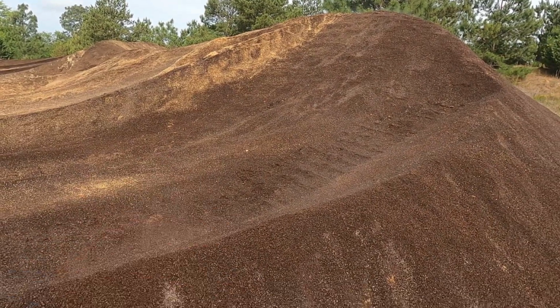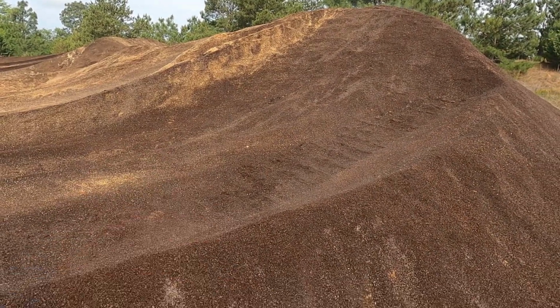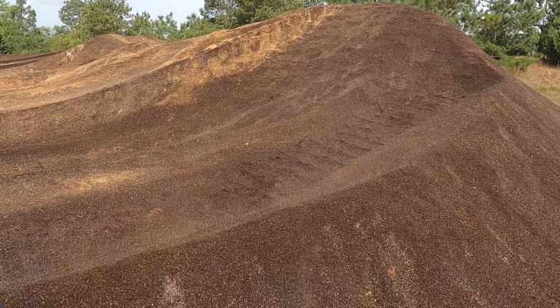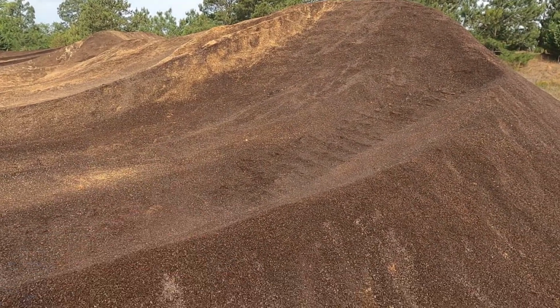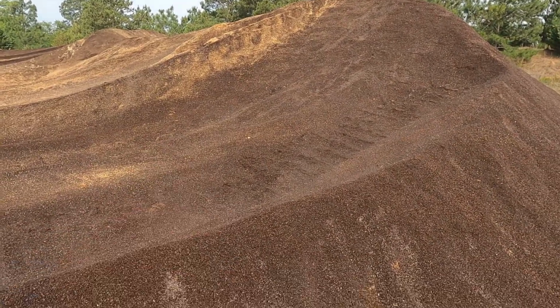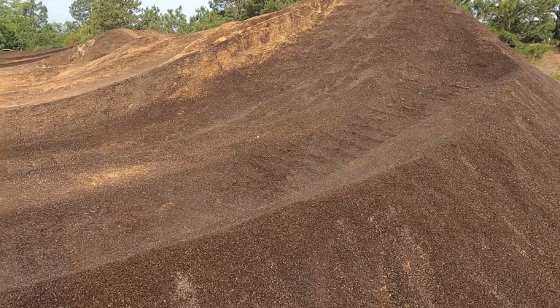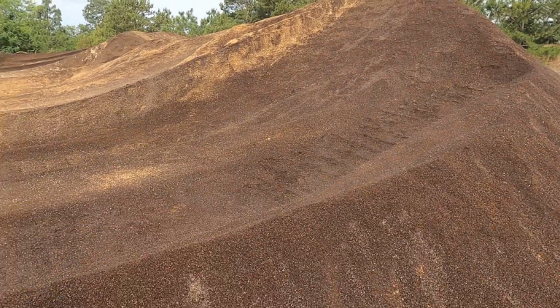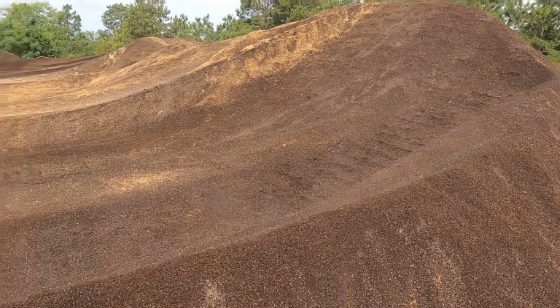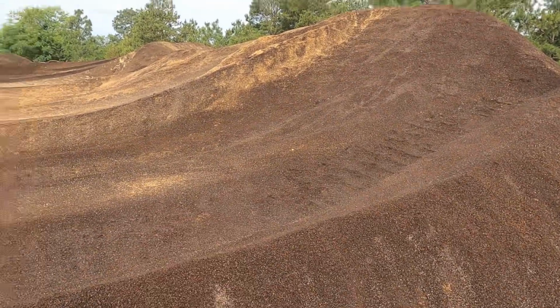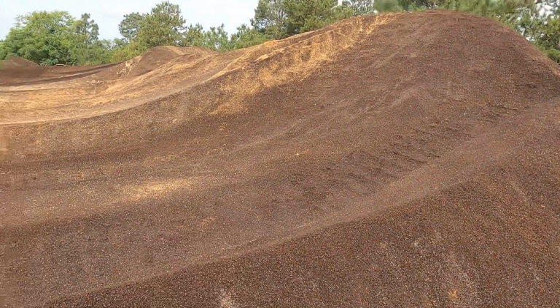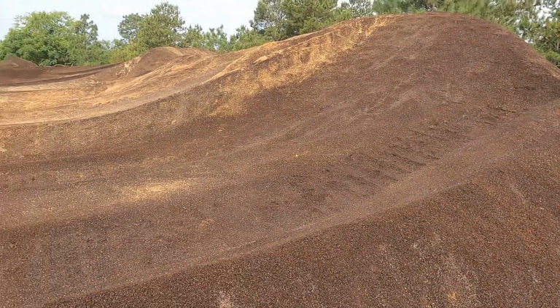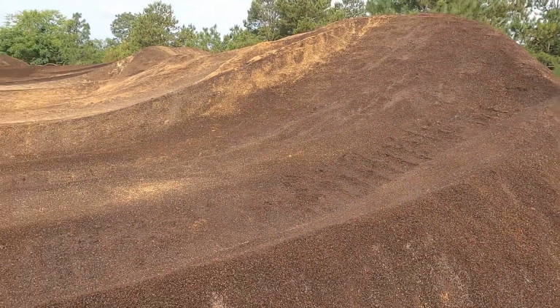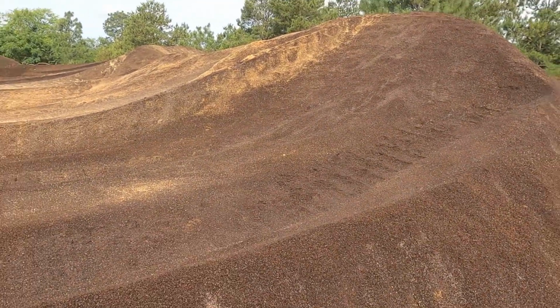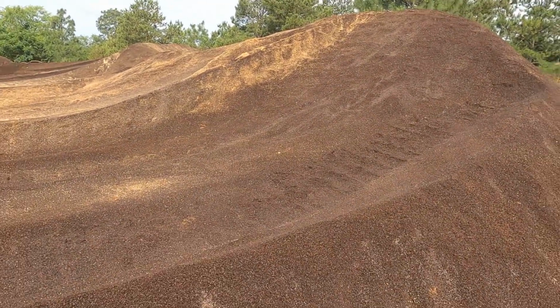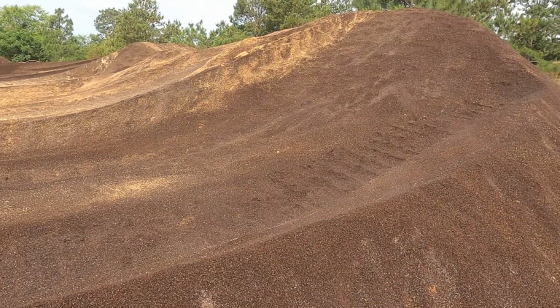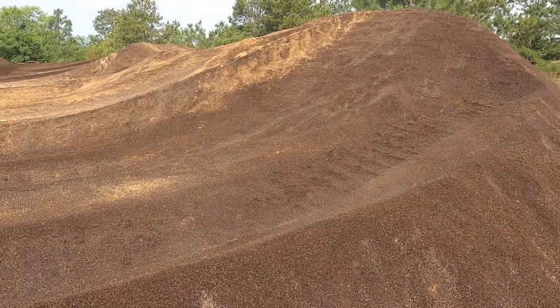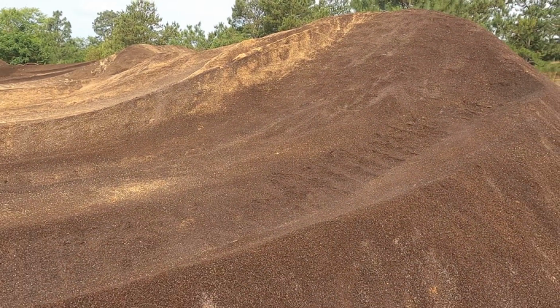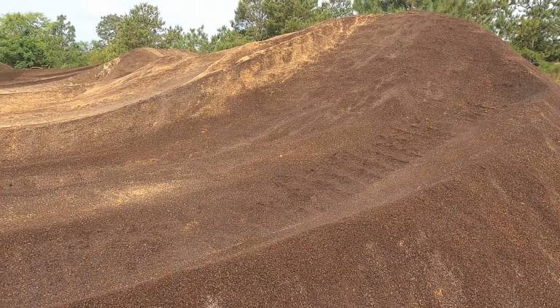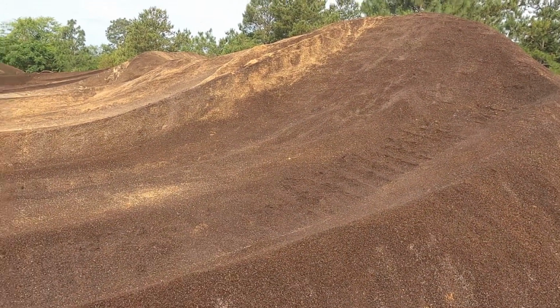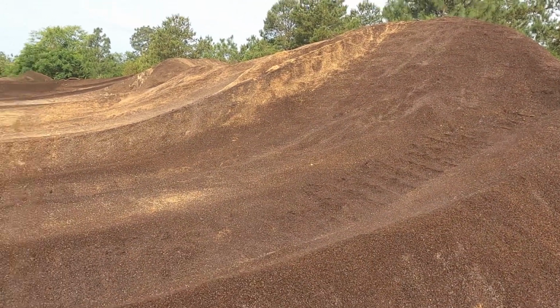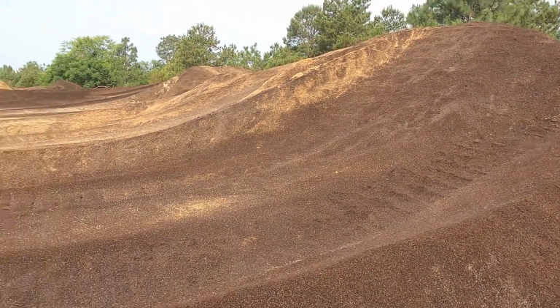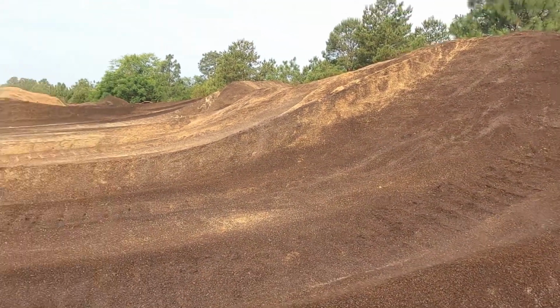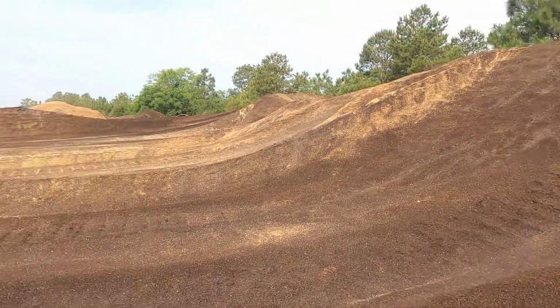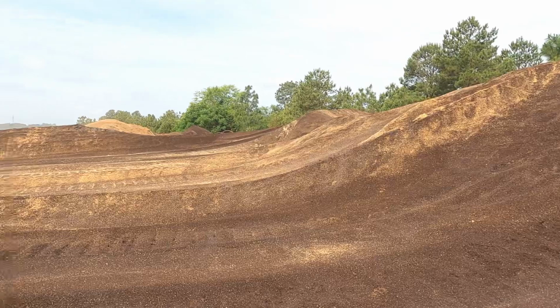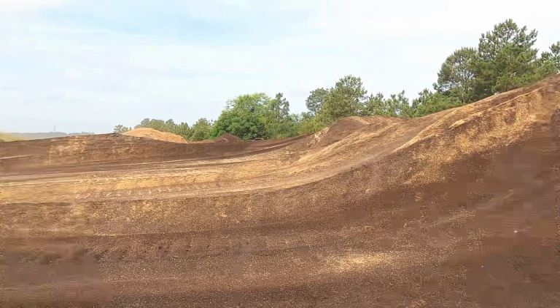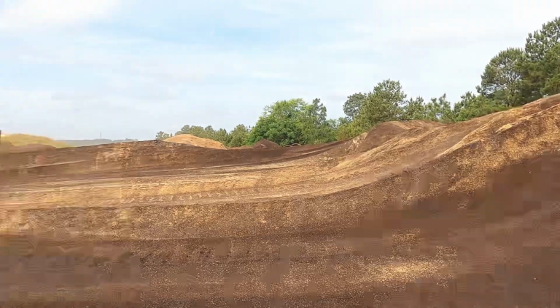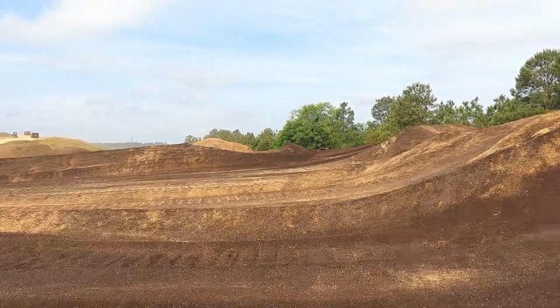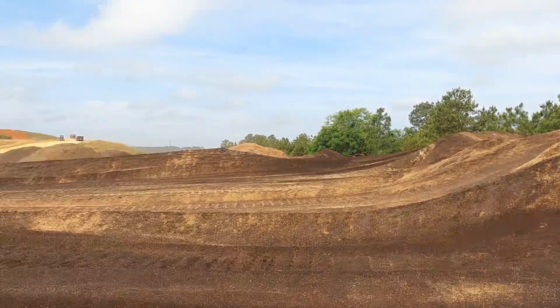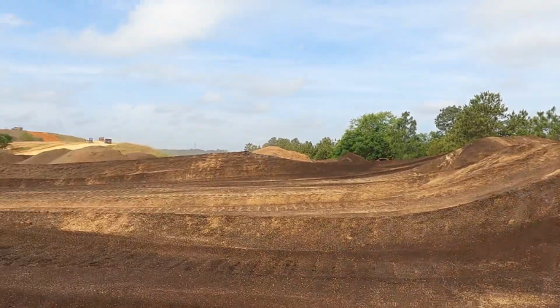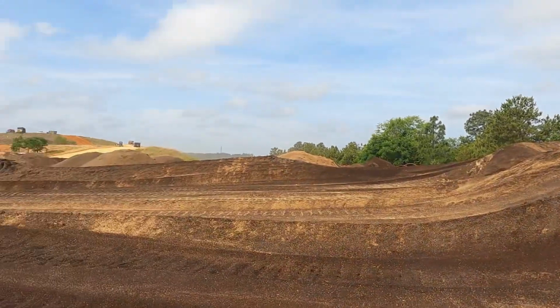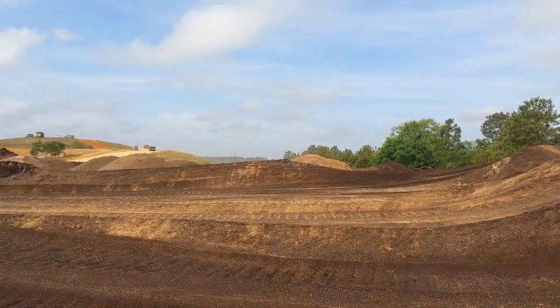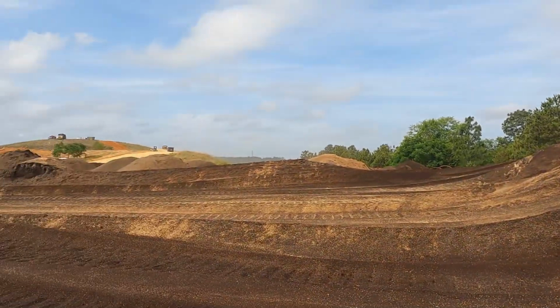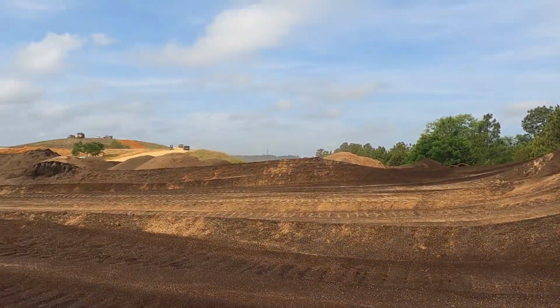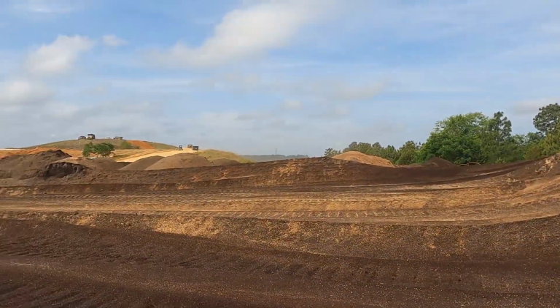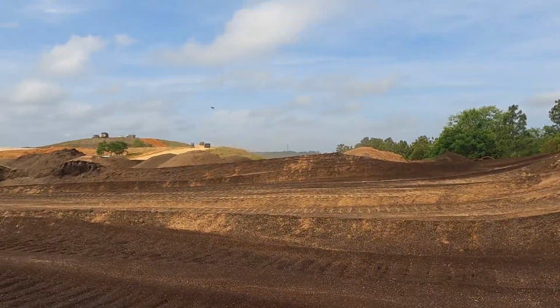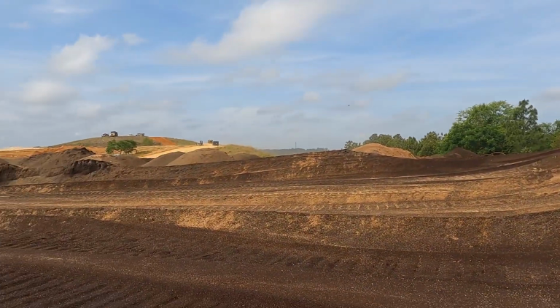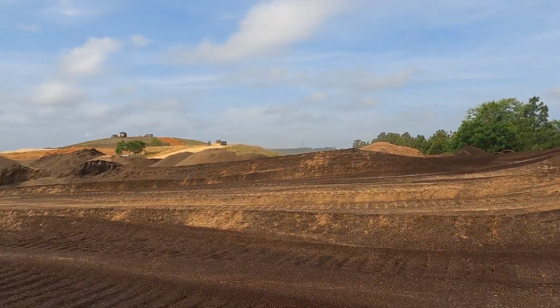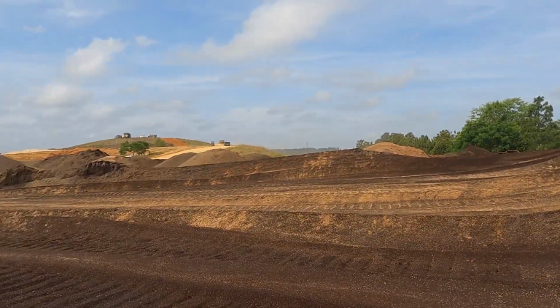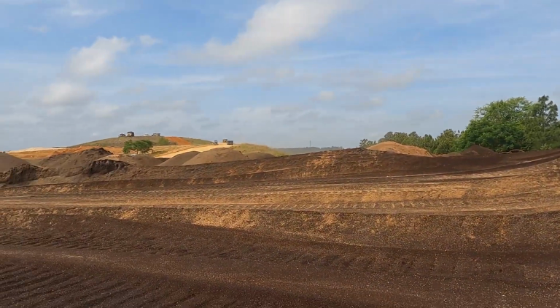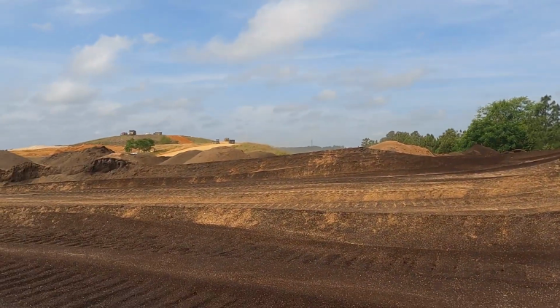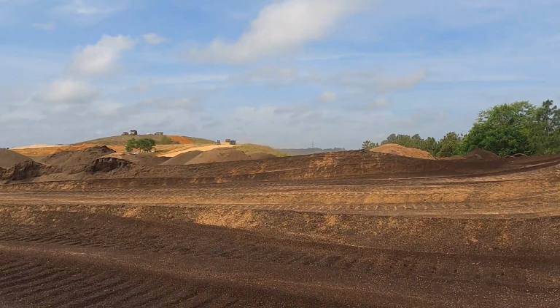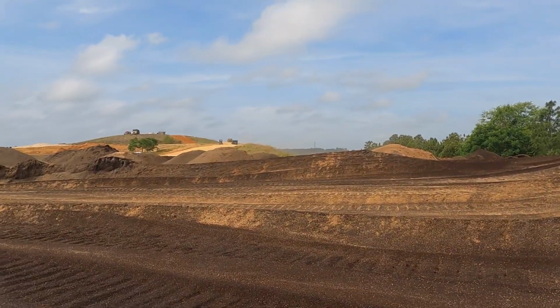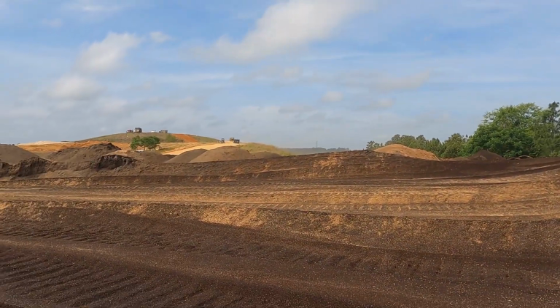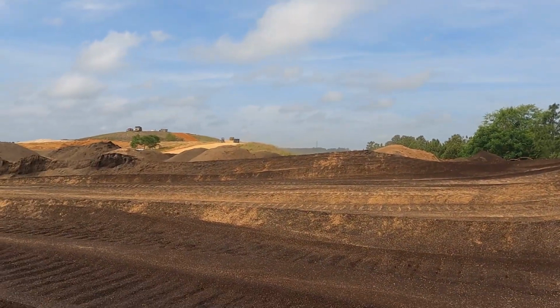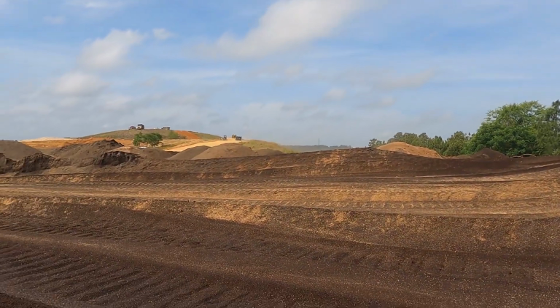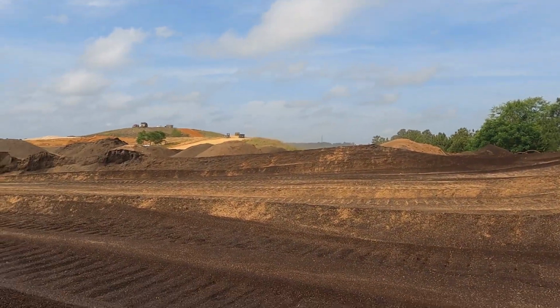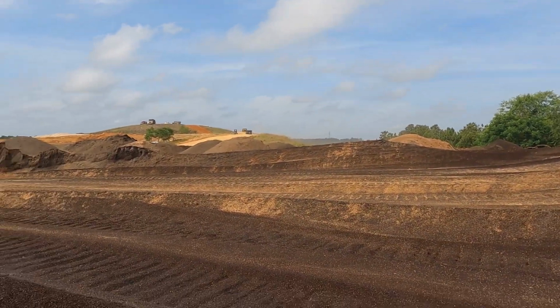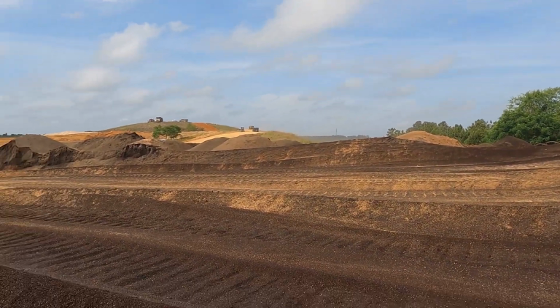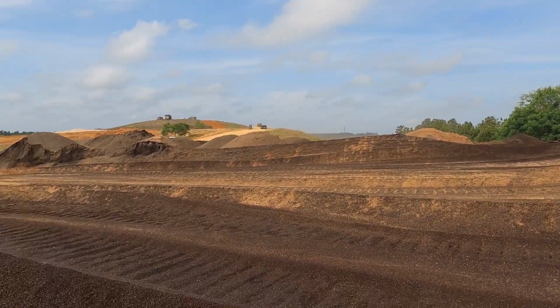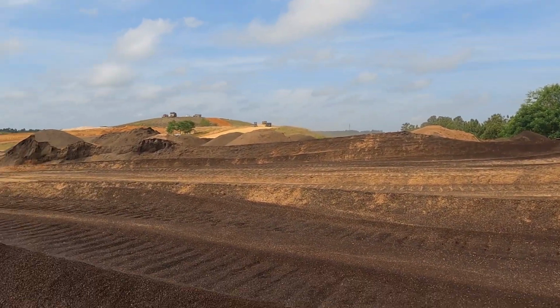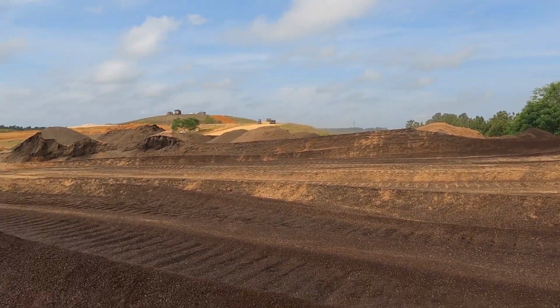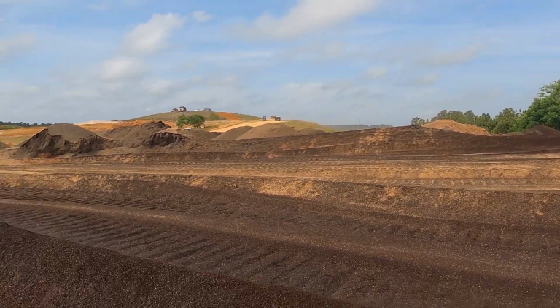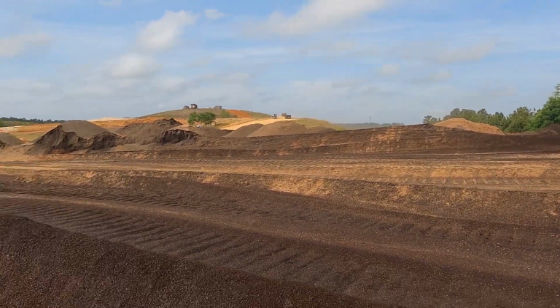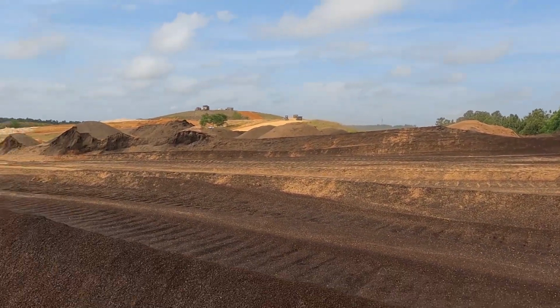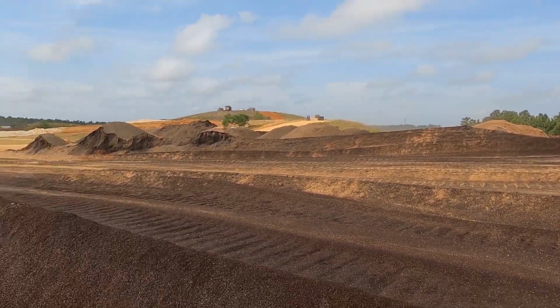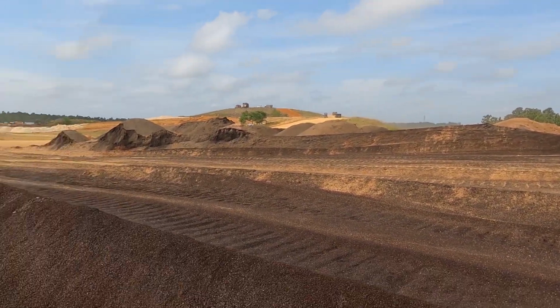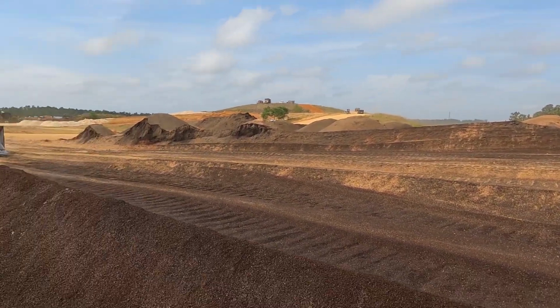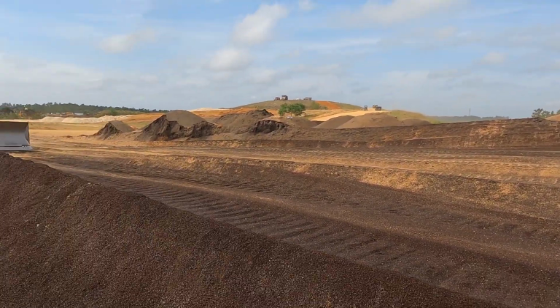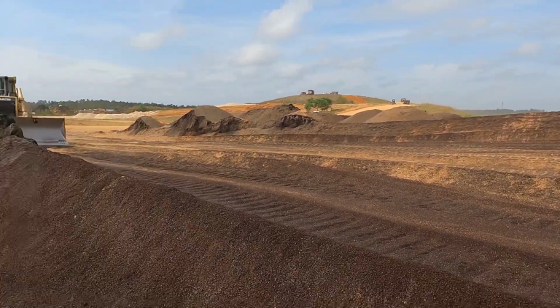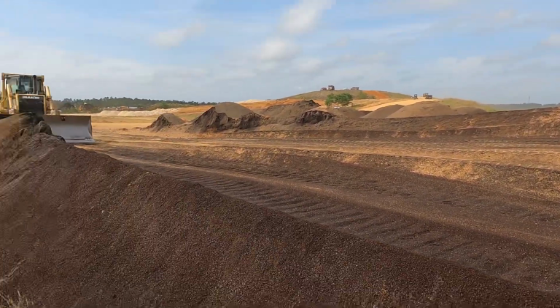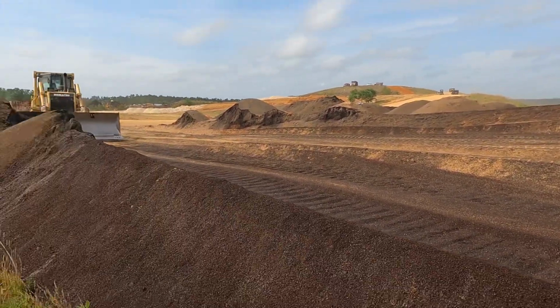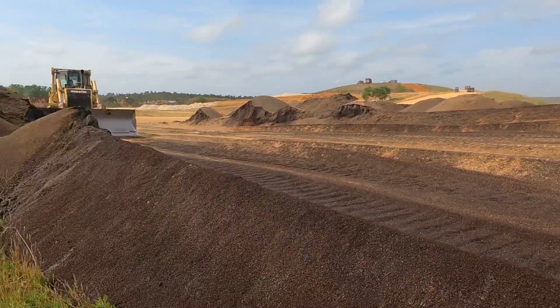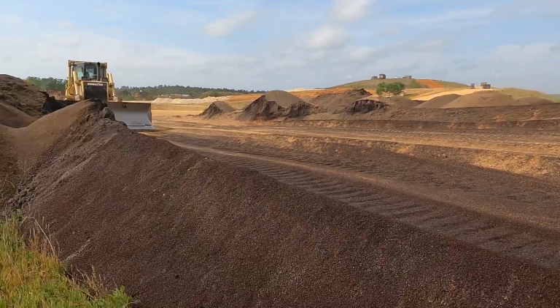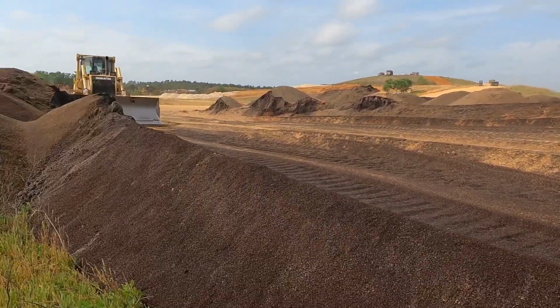We're going to stockpile it here and use it on the side slopes of the landfill so we can help vegetation get established.